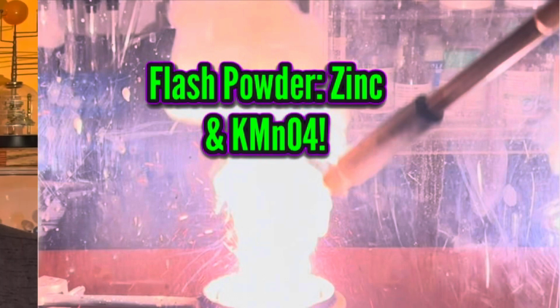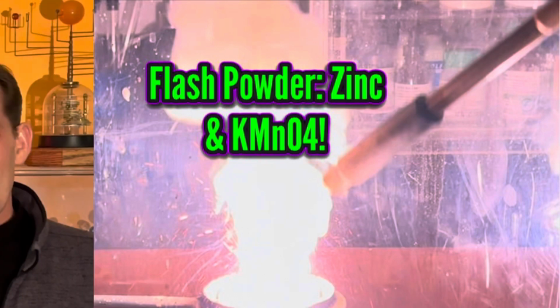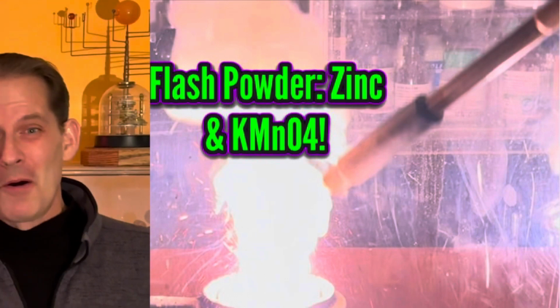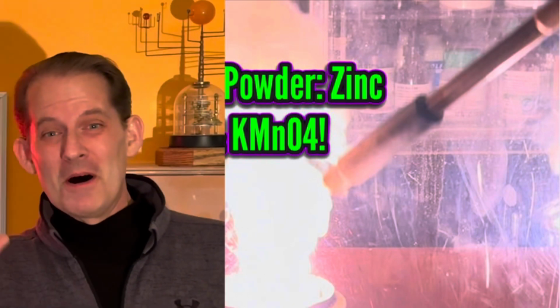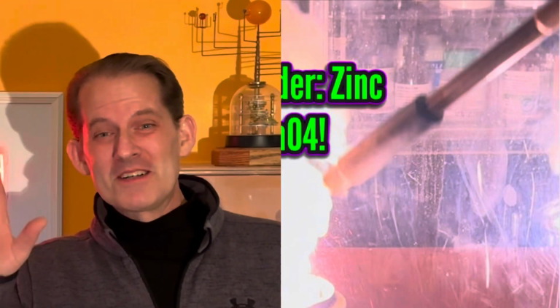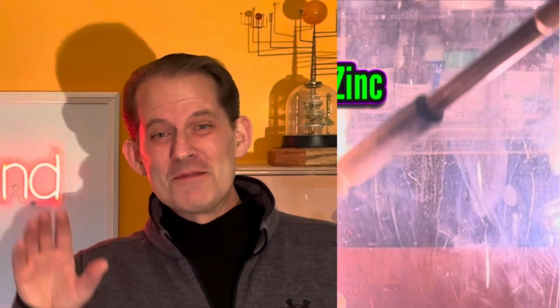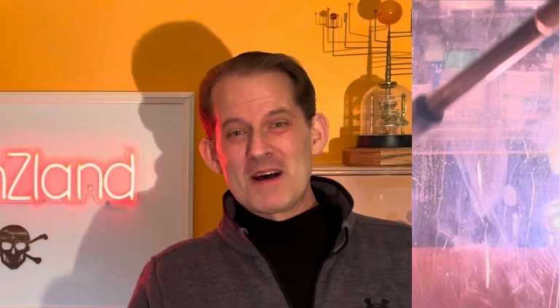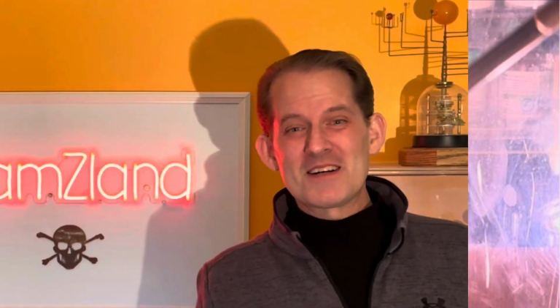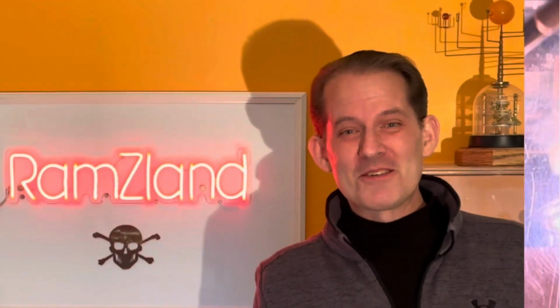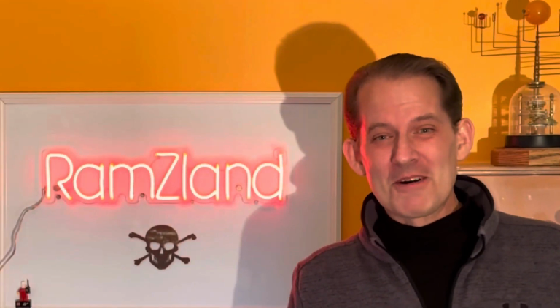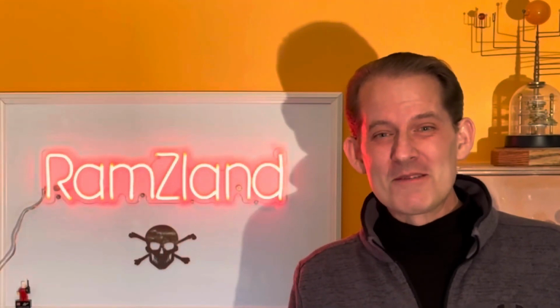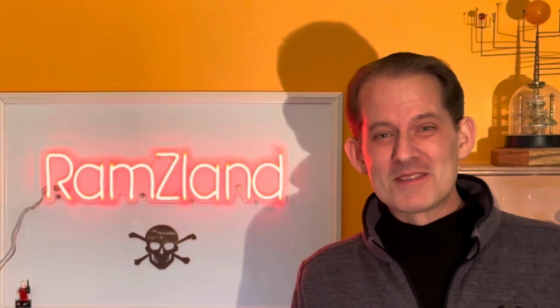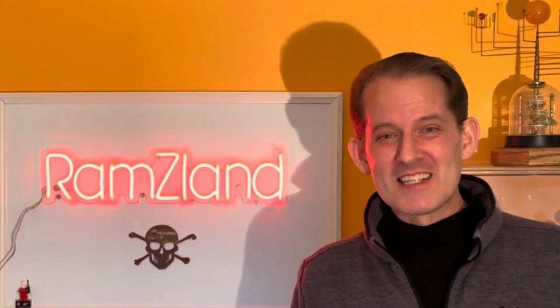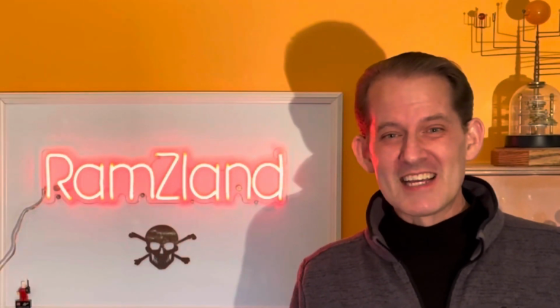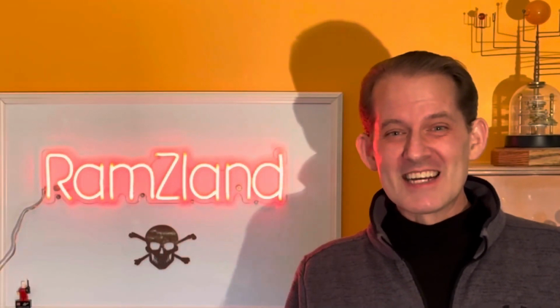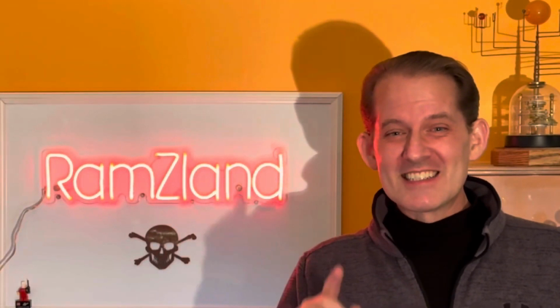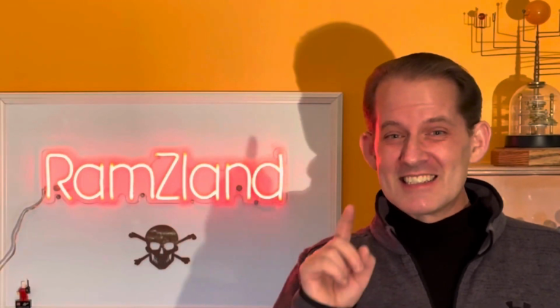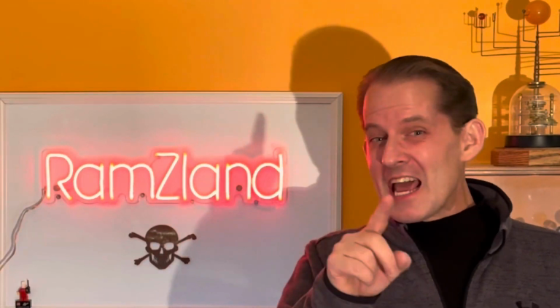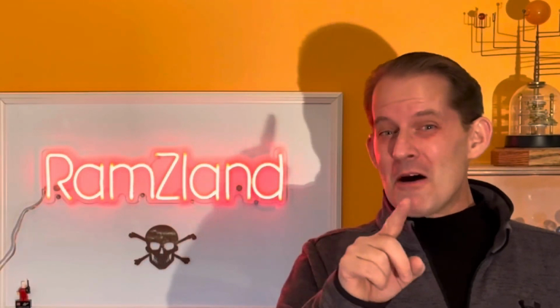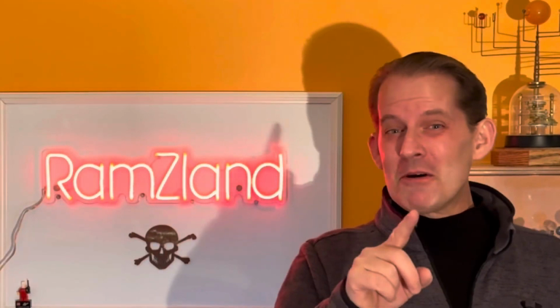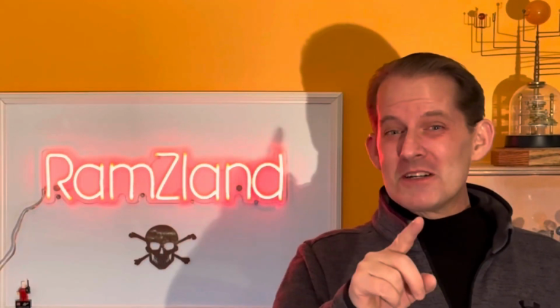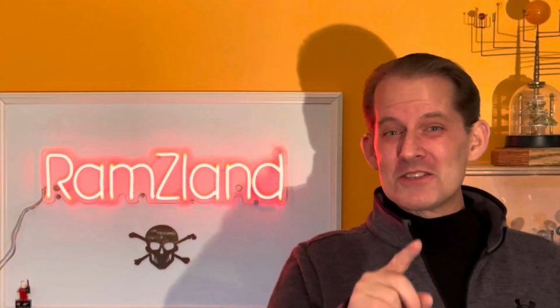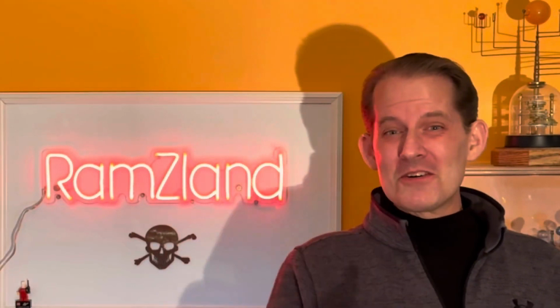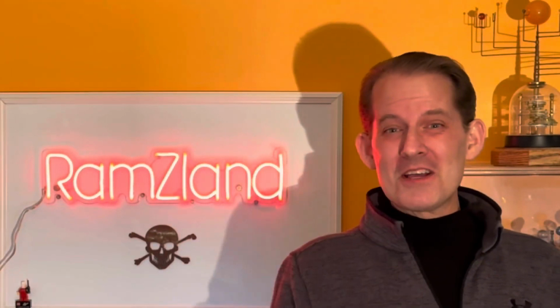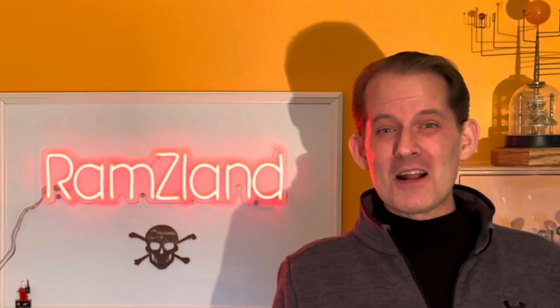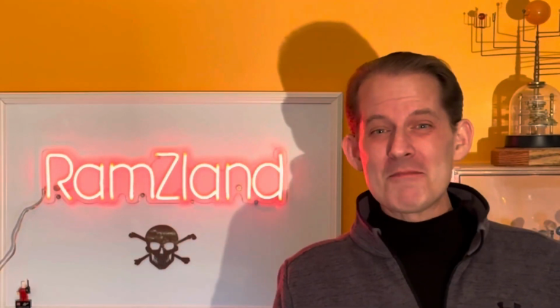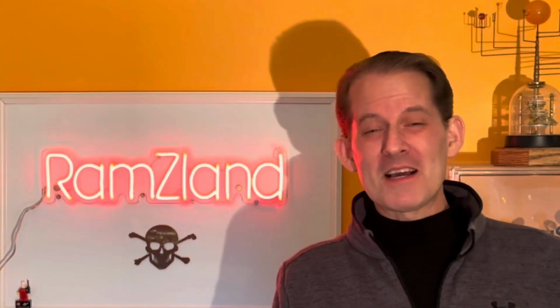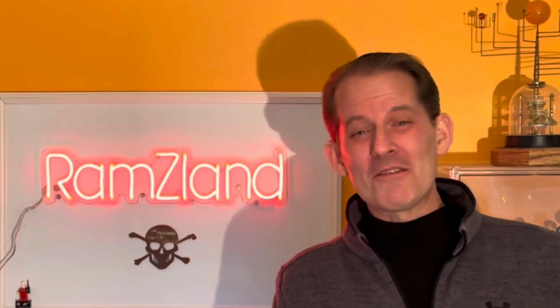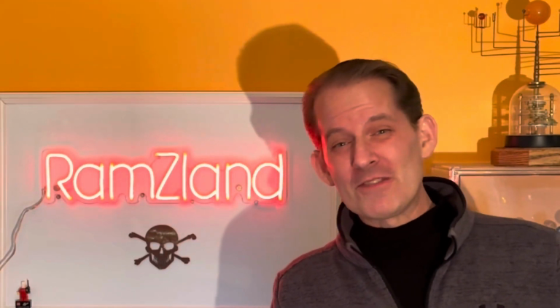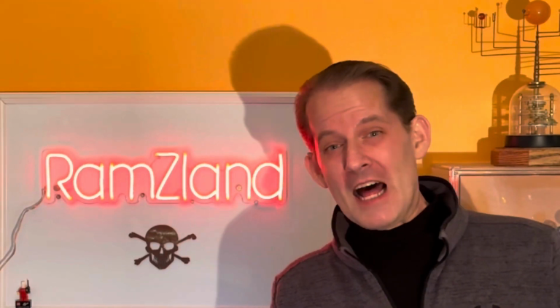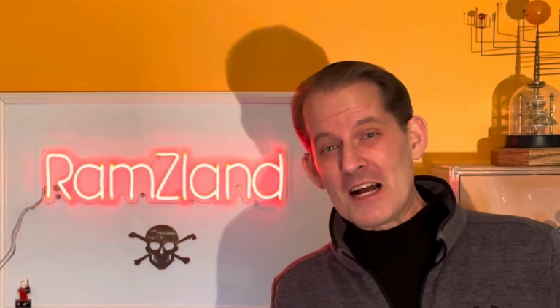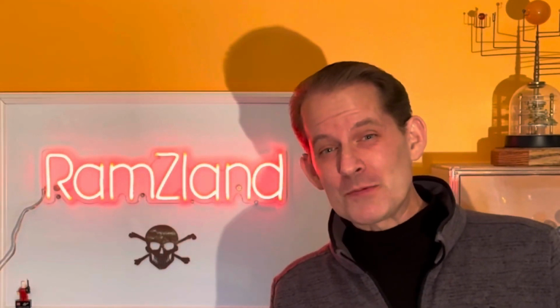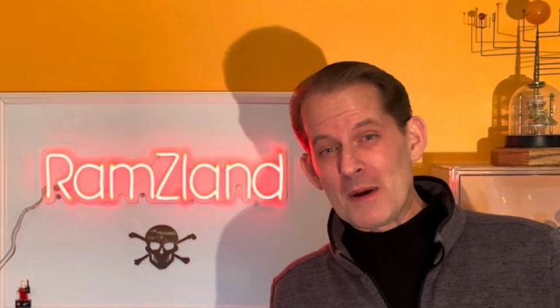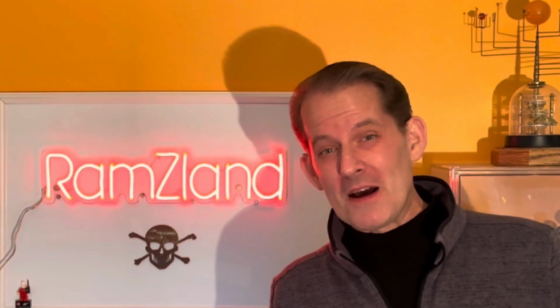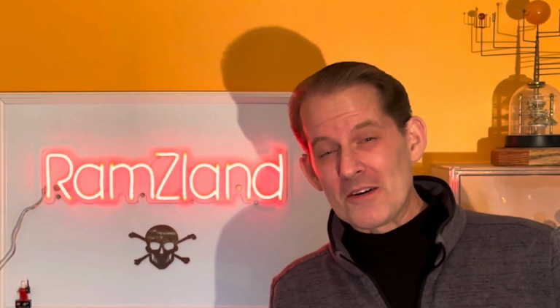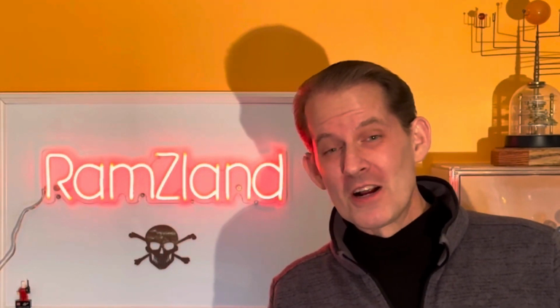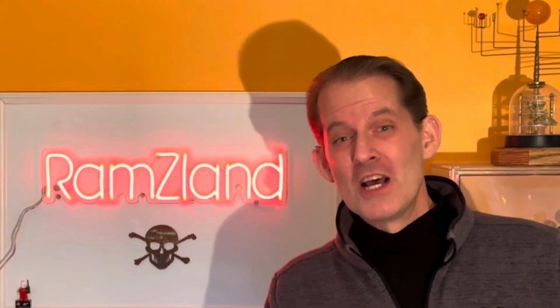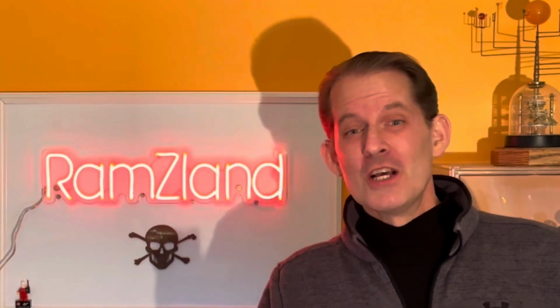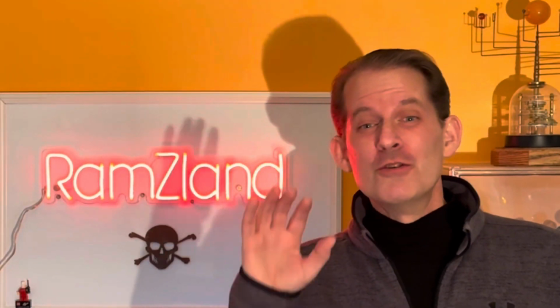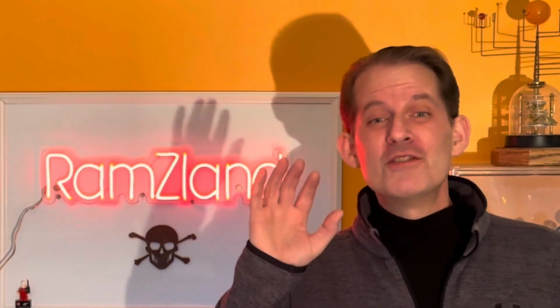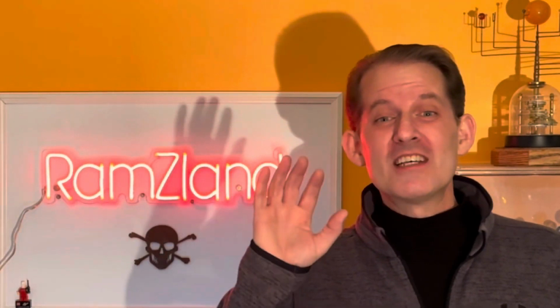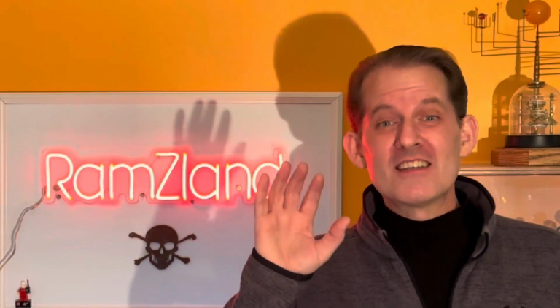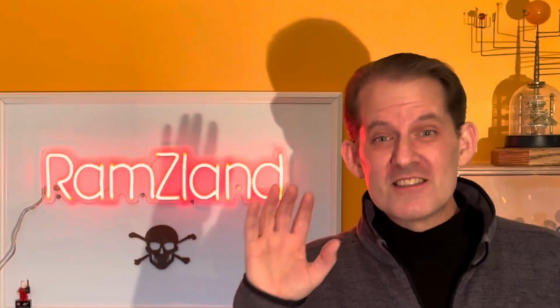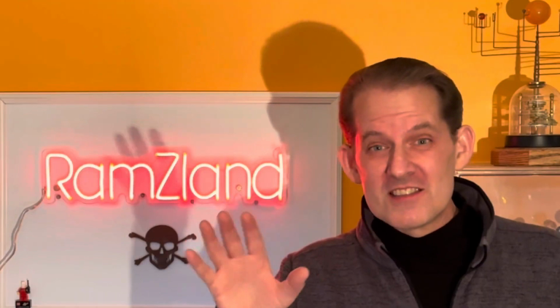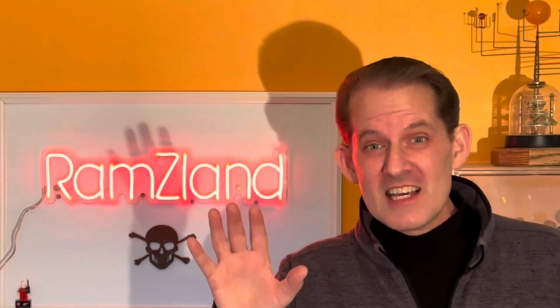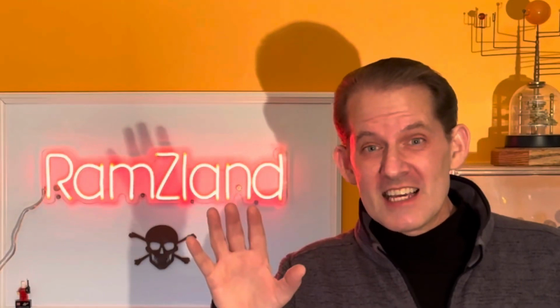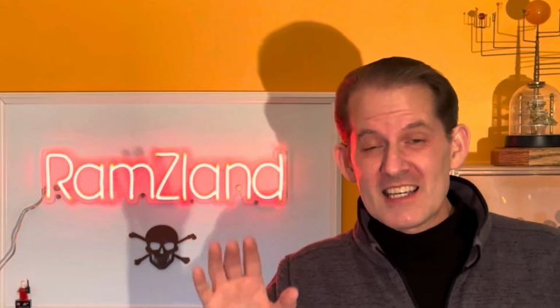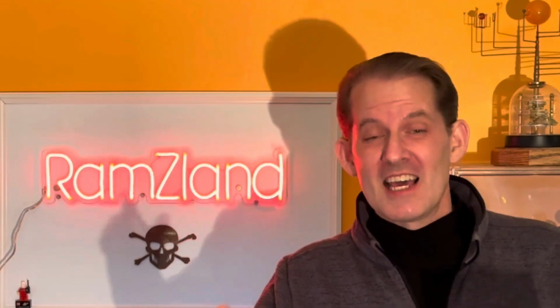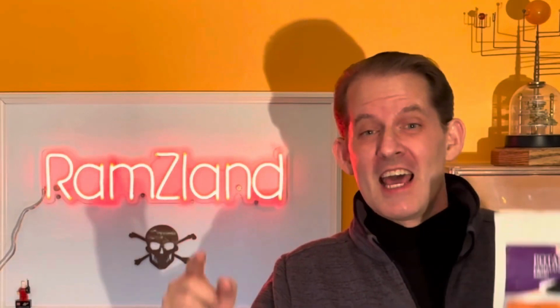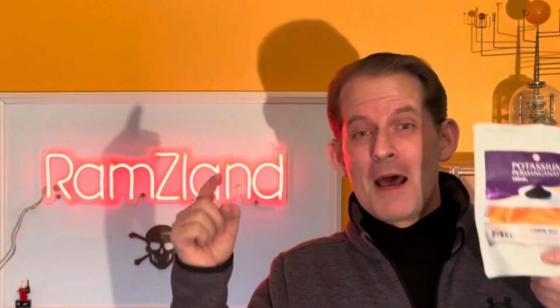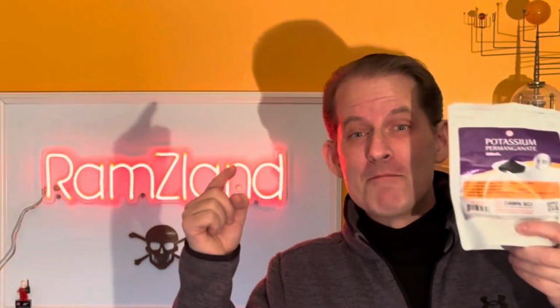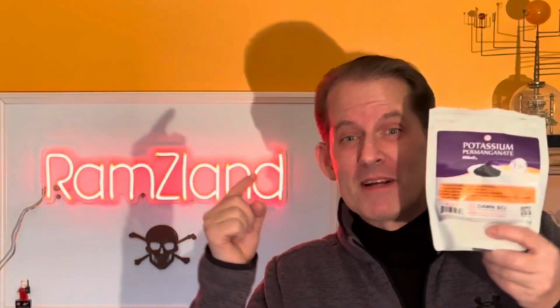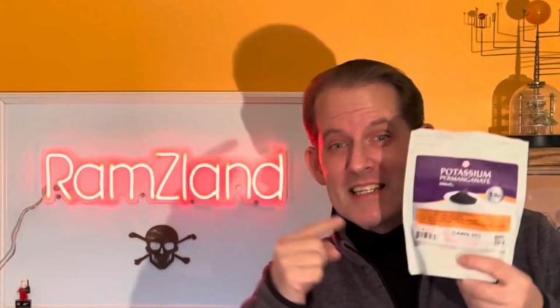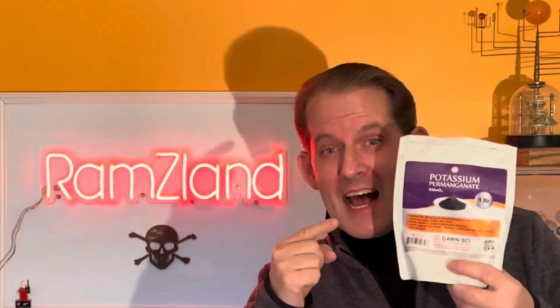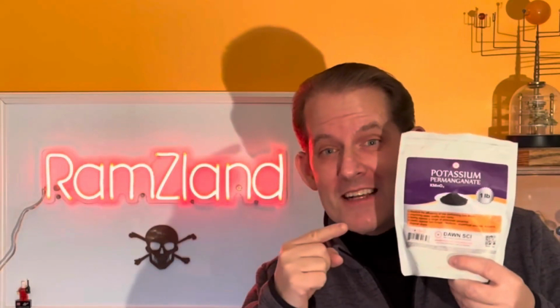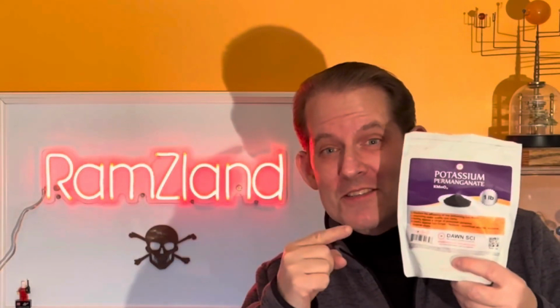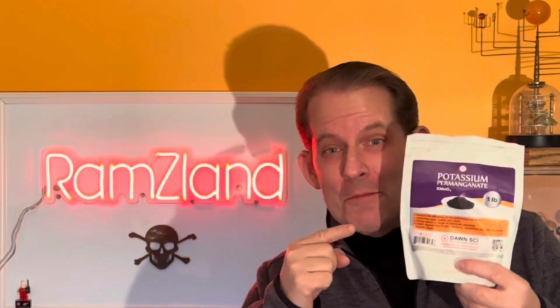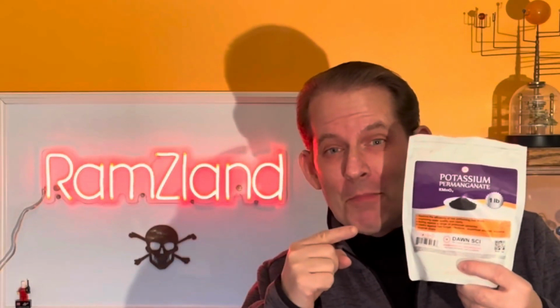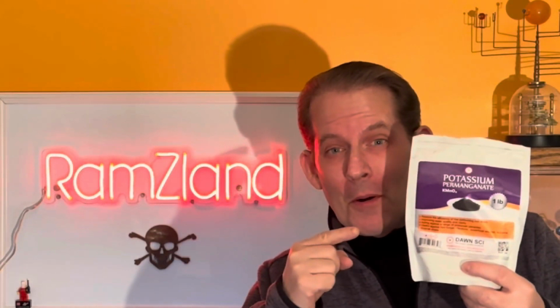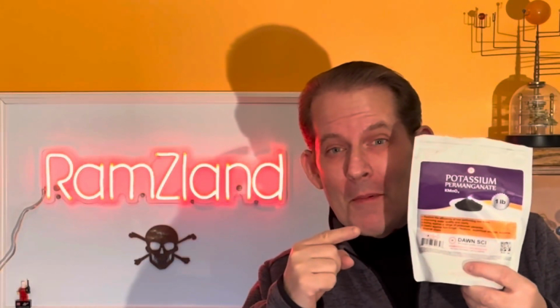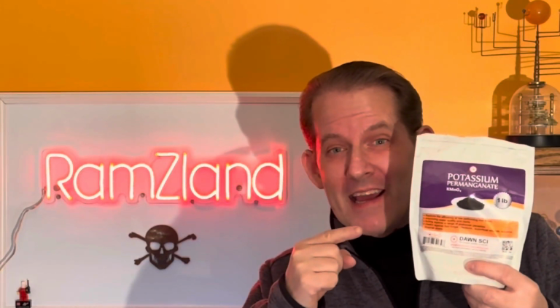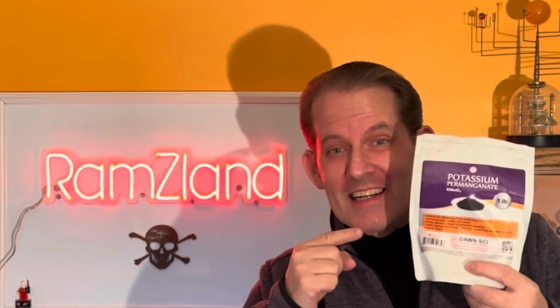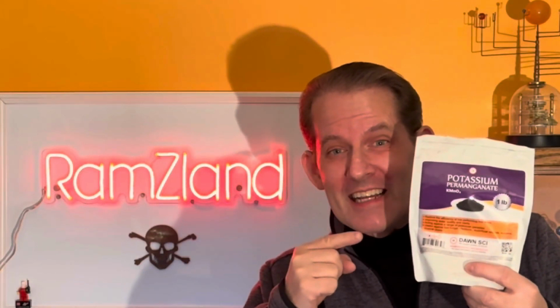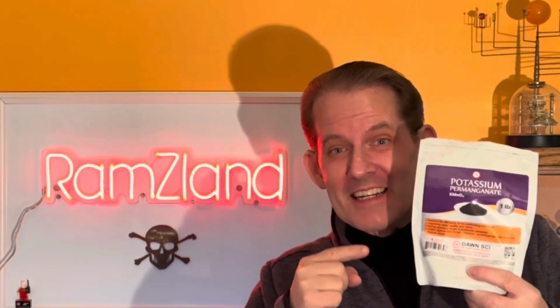Welcome back to Ramsey Land. Today I want to show you how to make a flash powder using zinc and potassium permanganate.